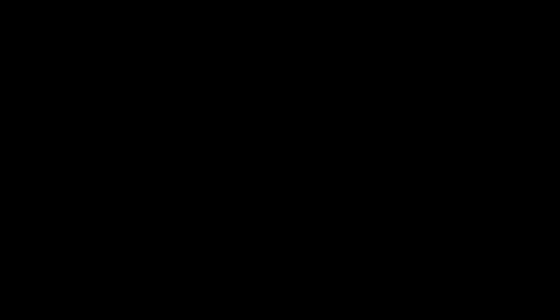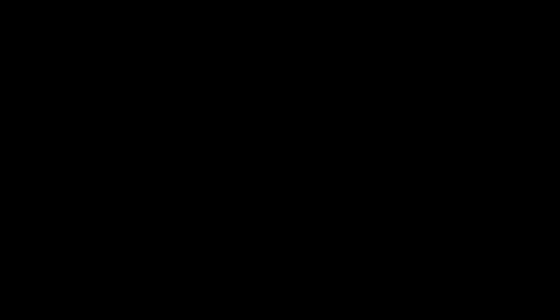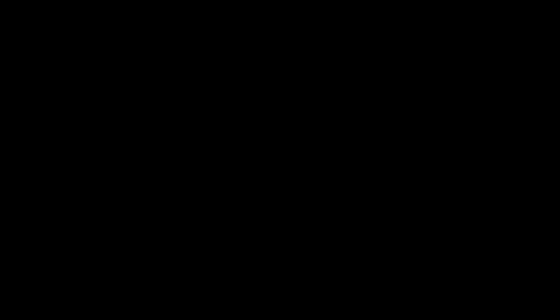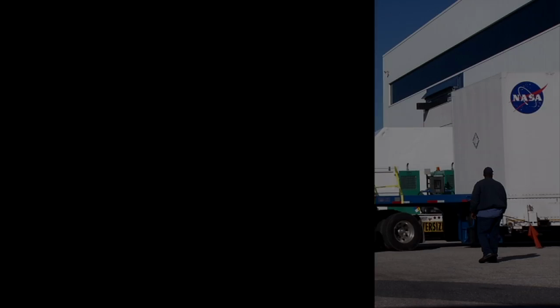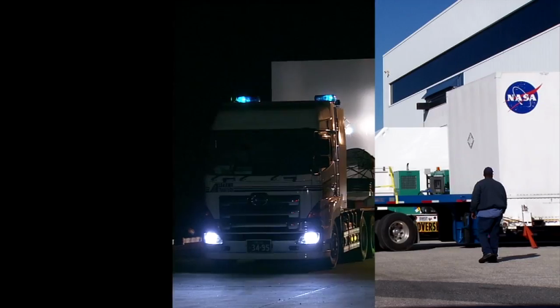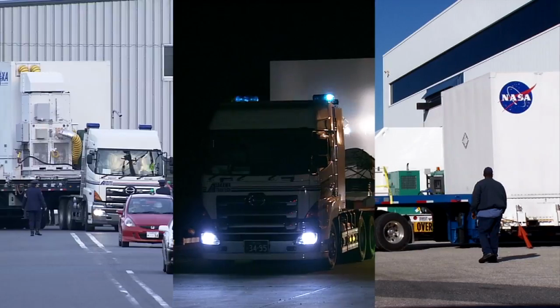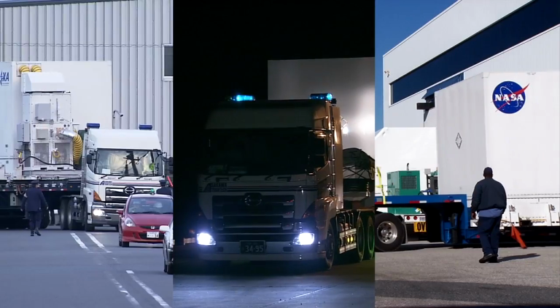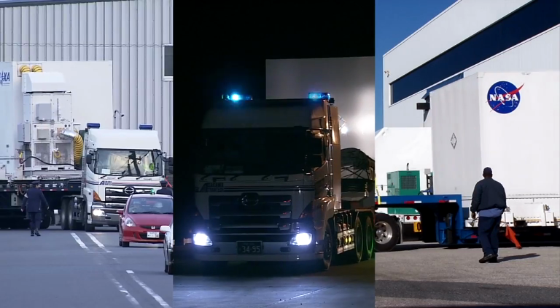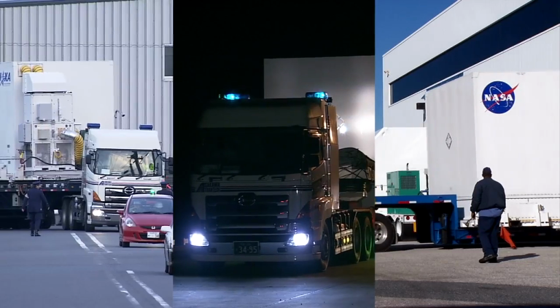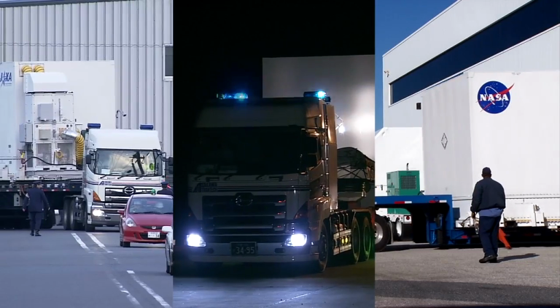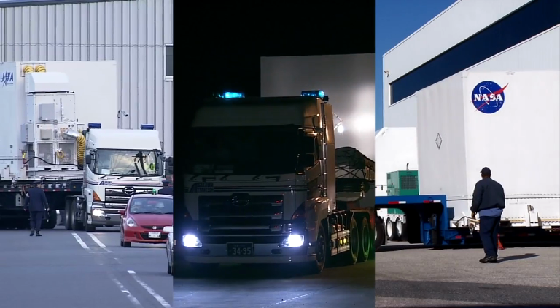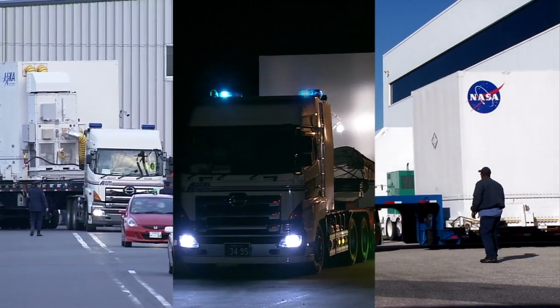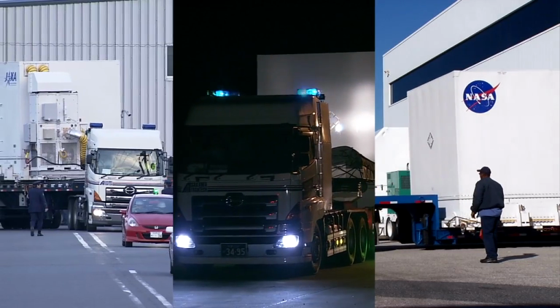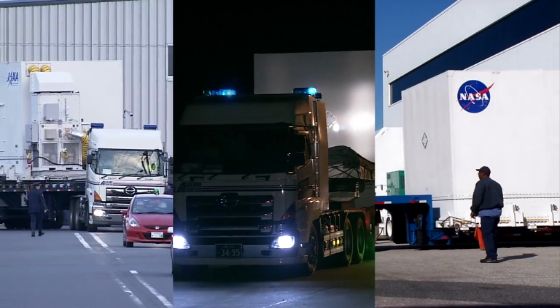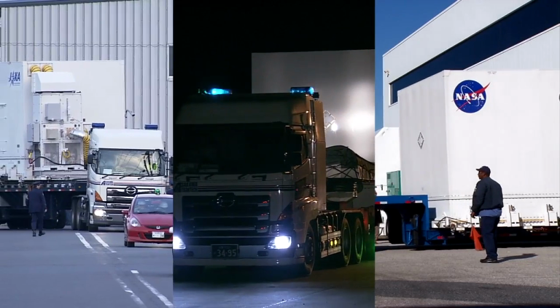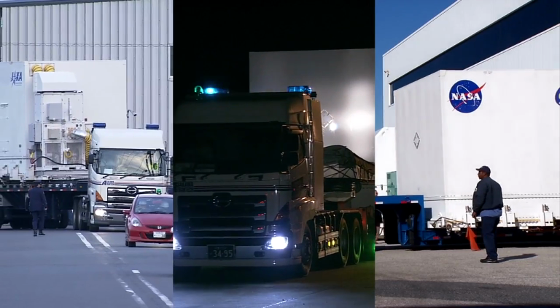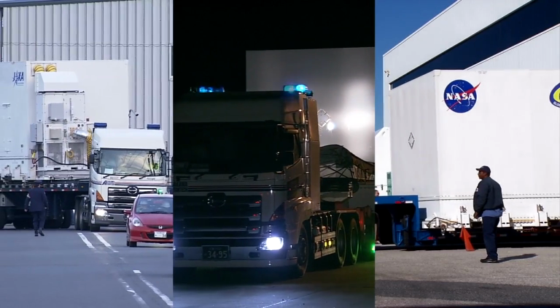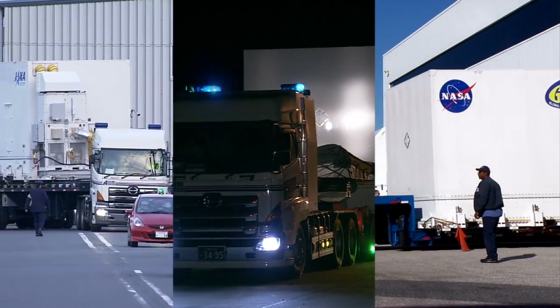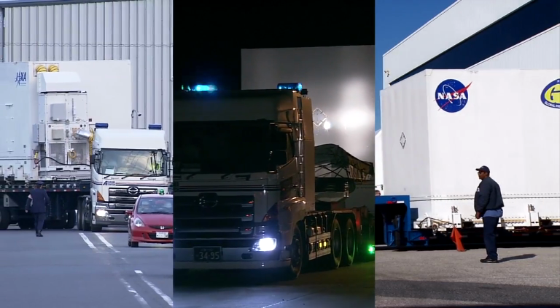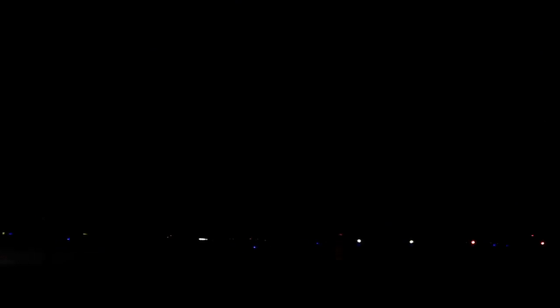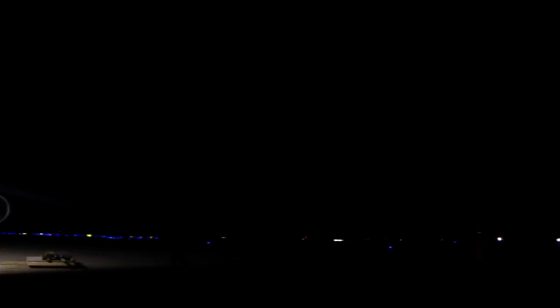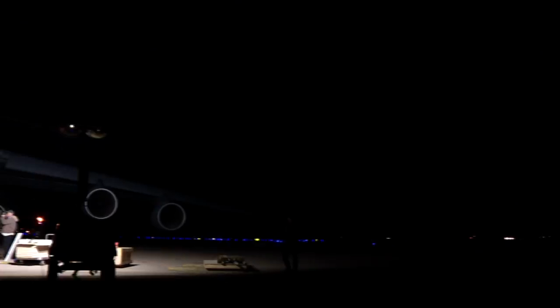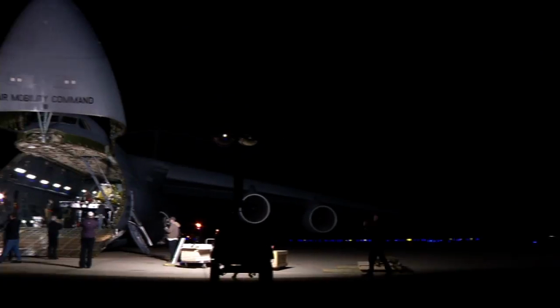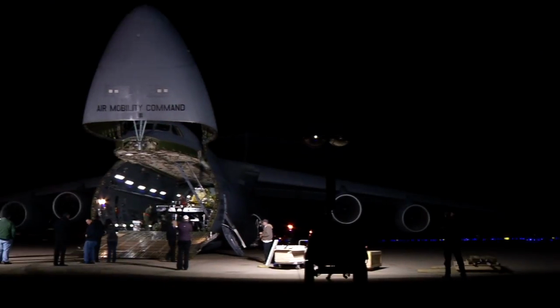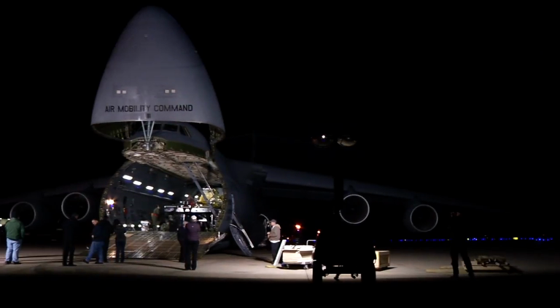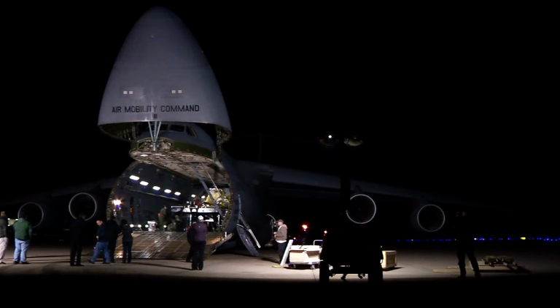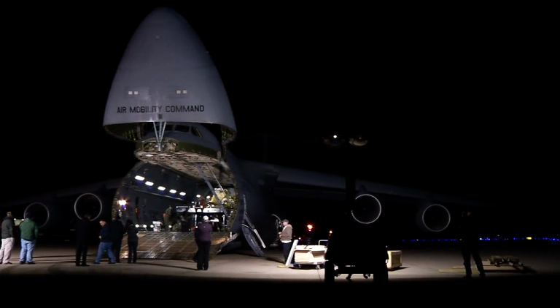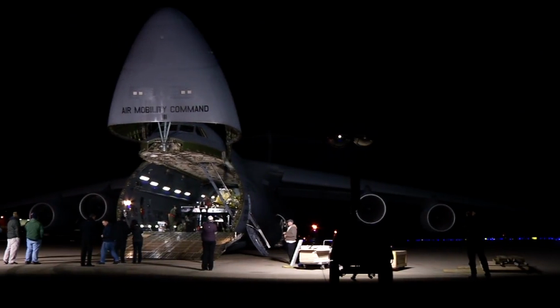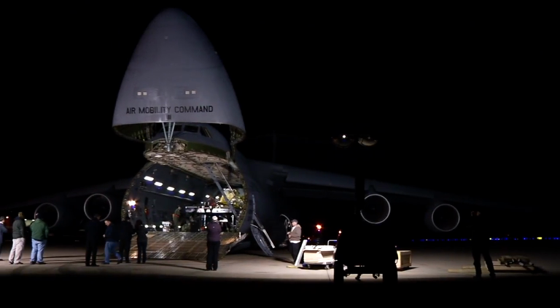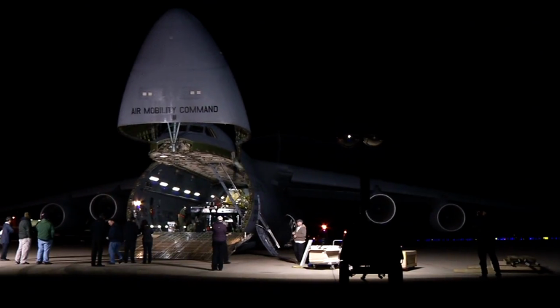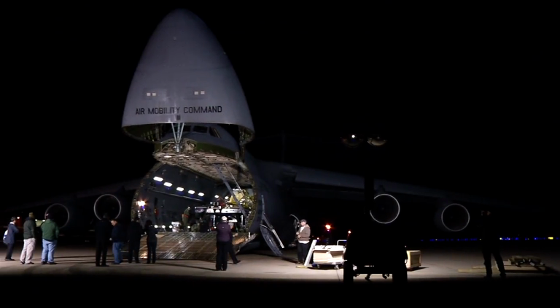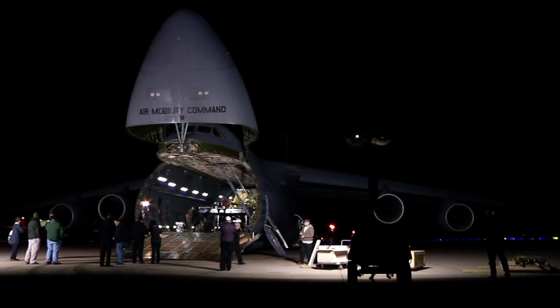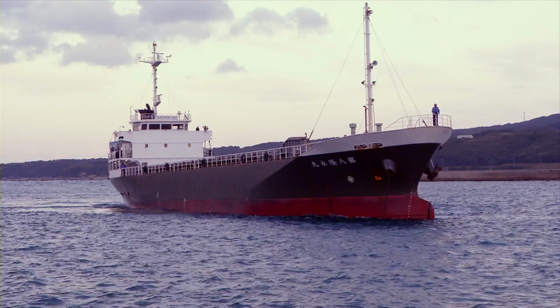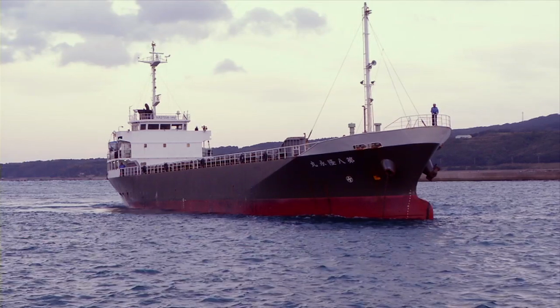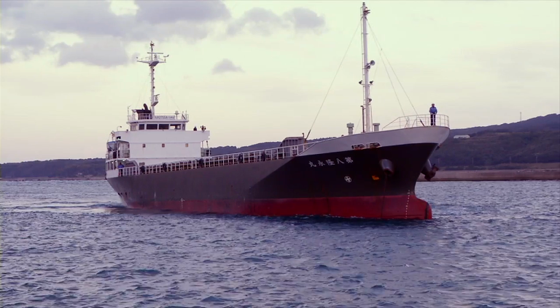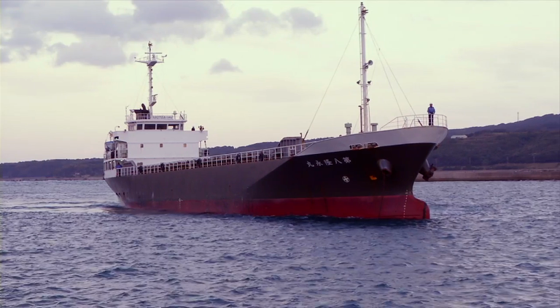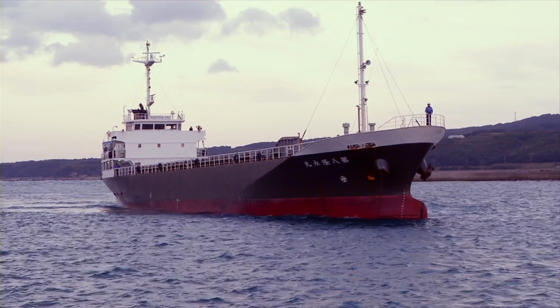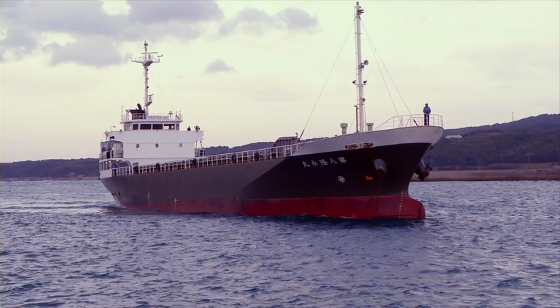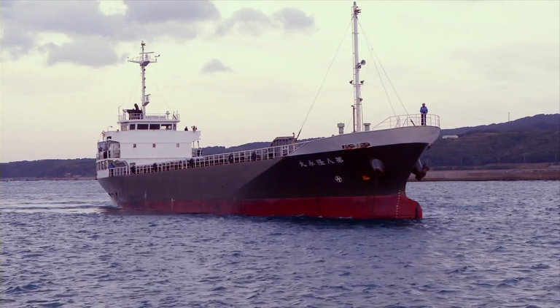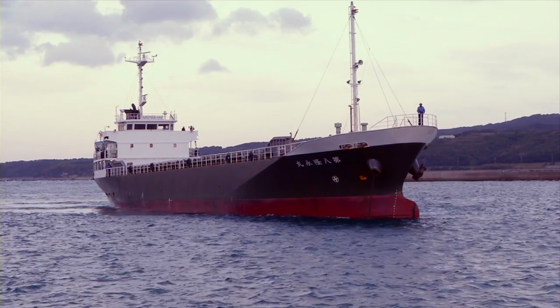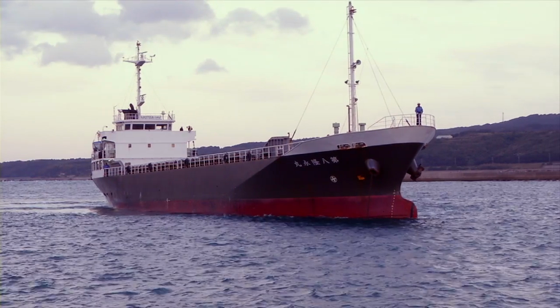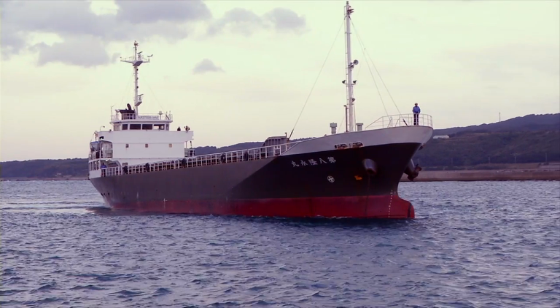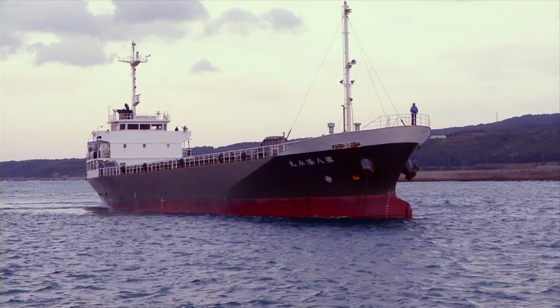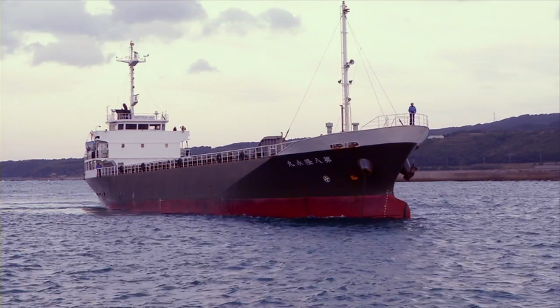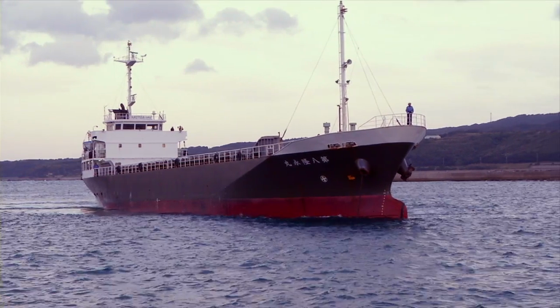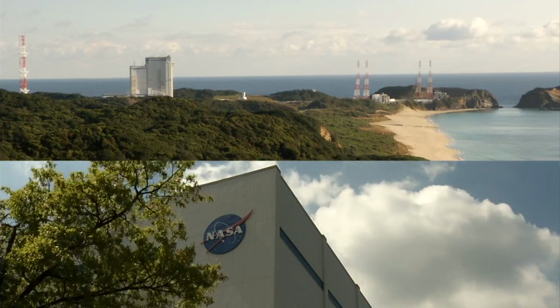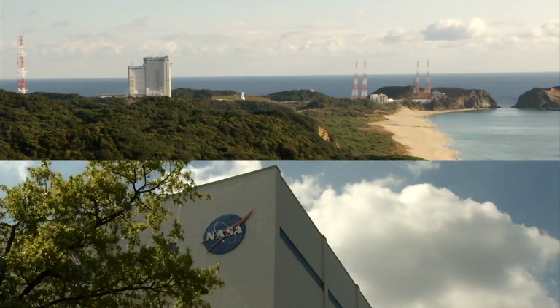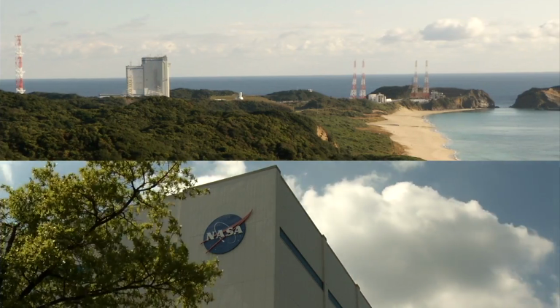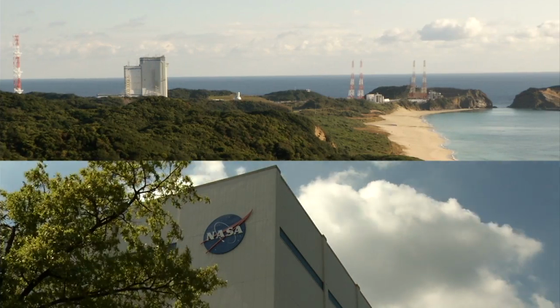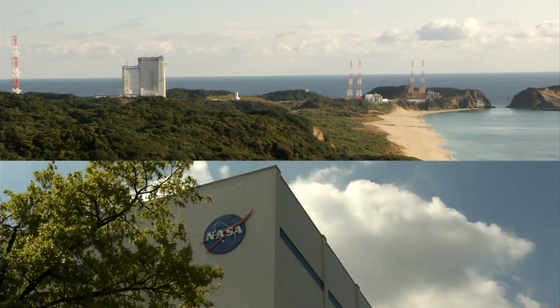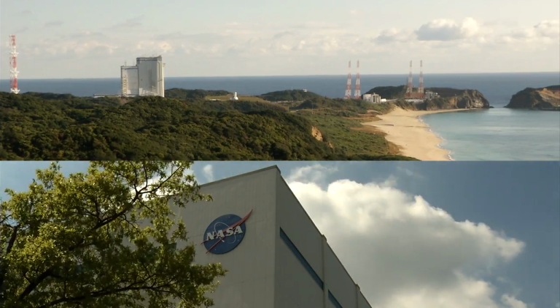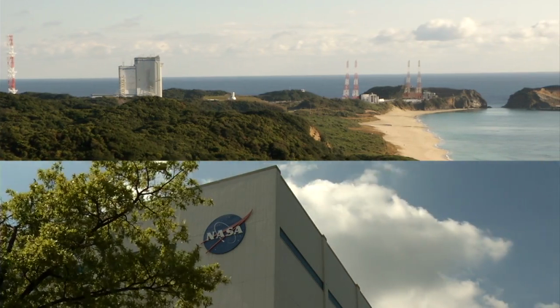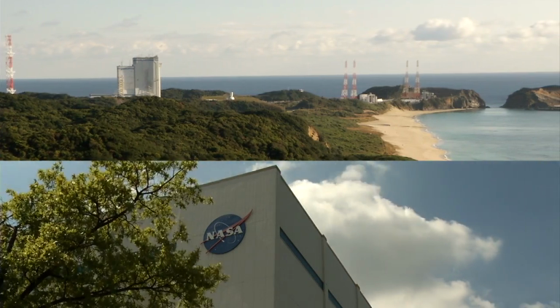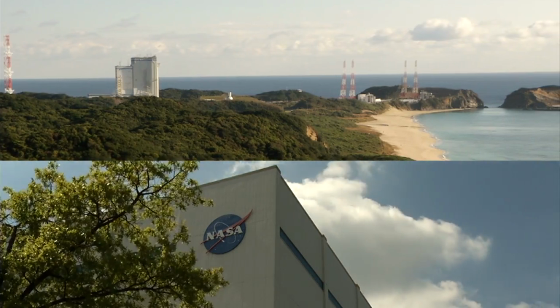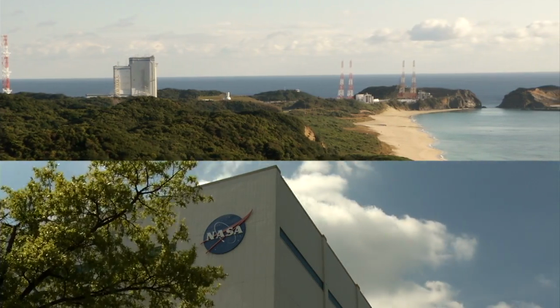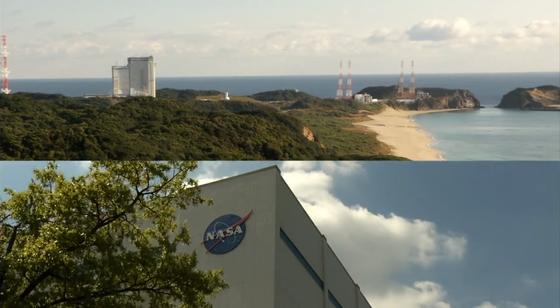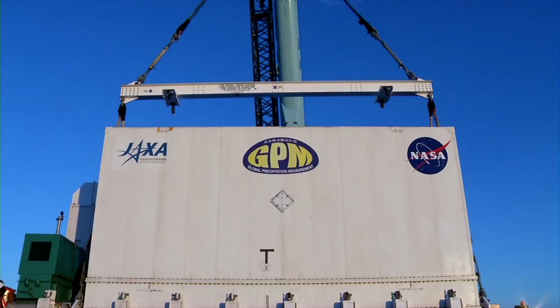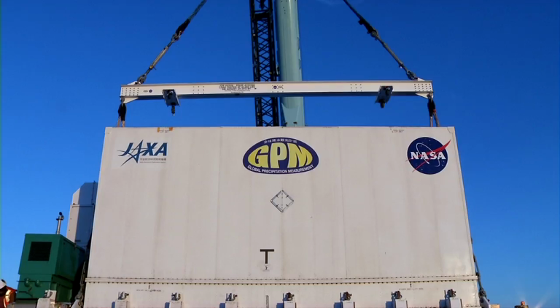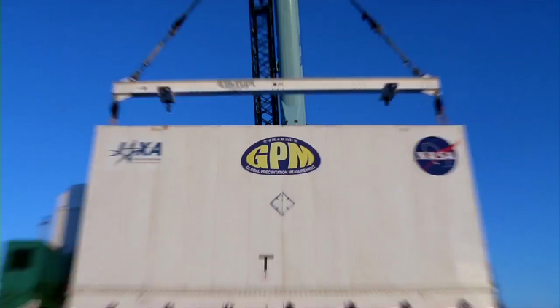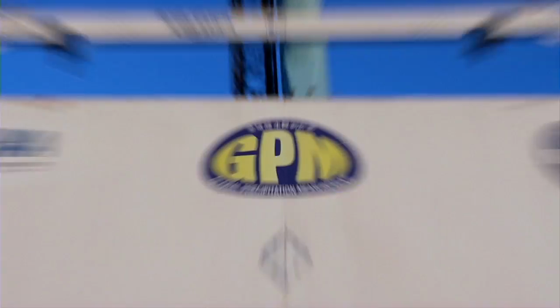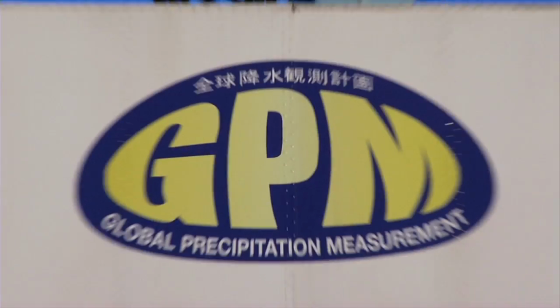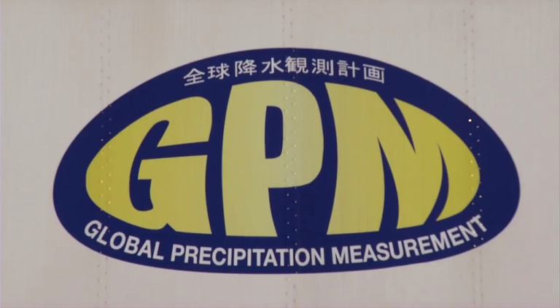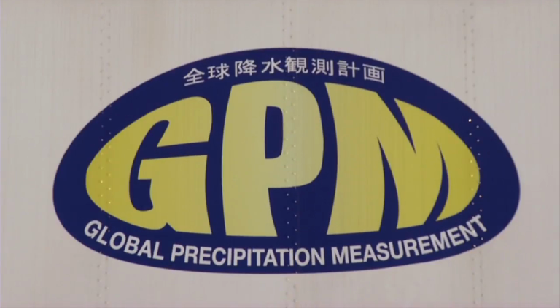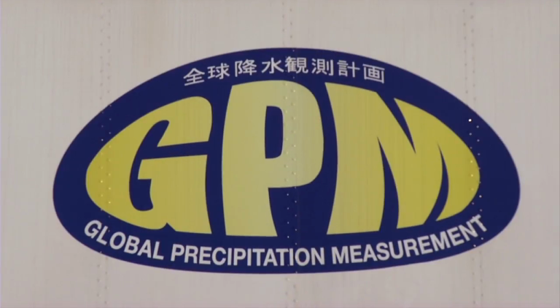Three trucks, one plane, one boat, two countries, one mission.